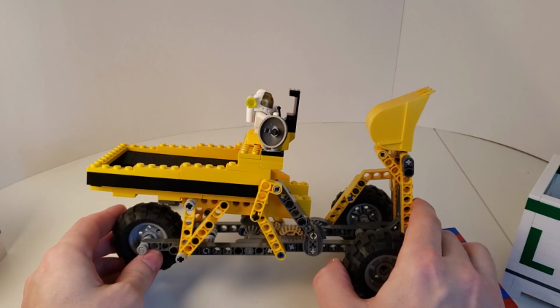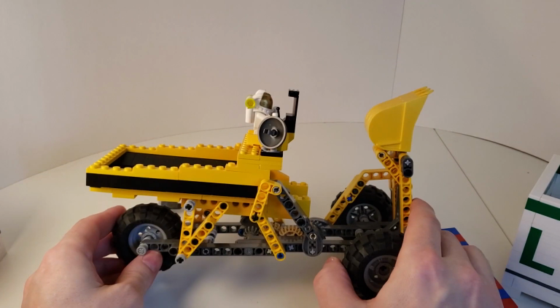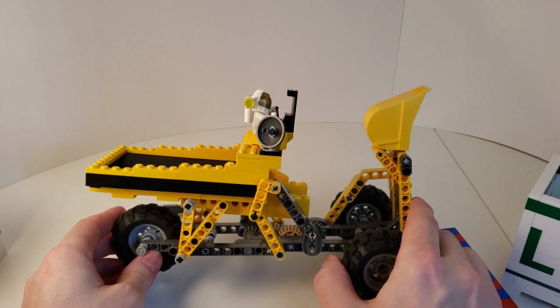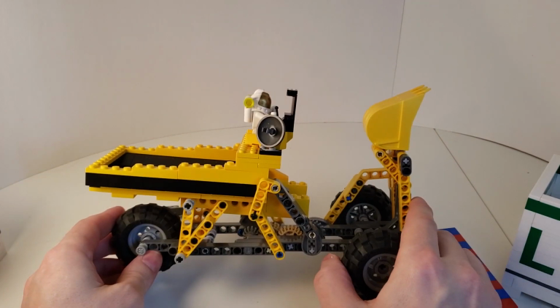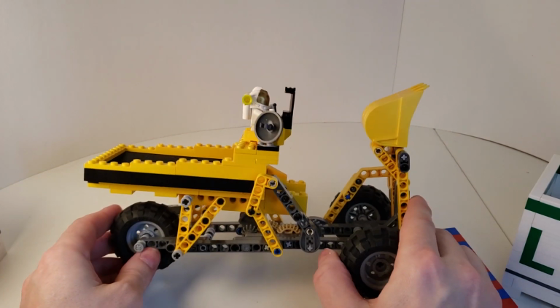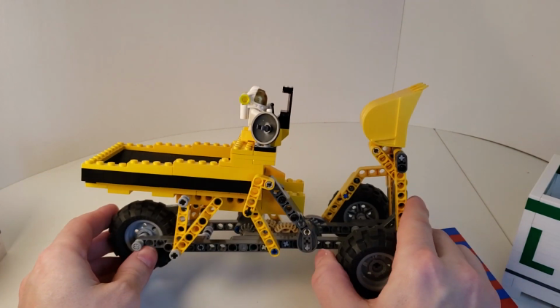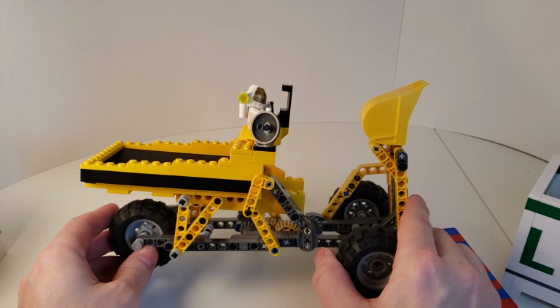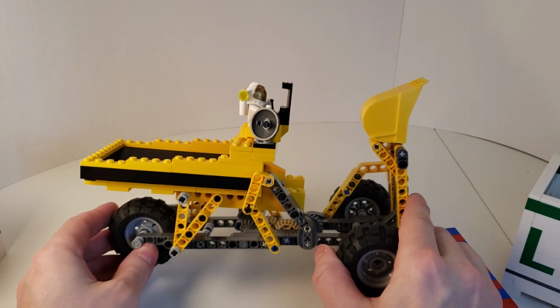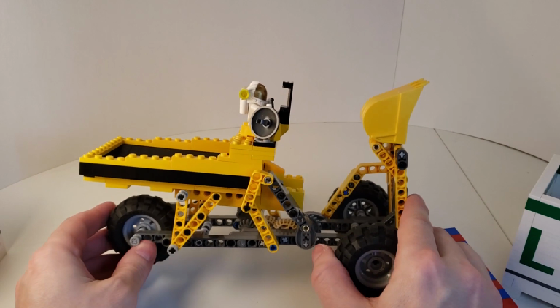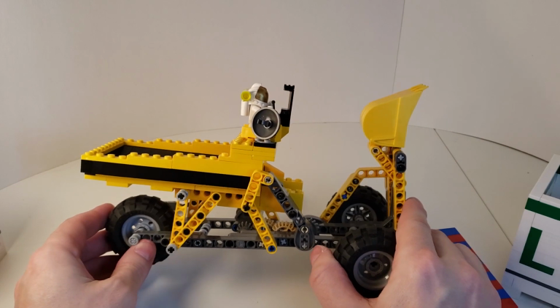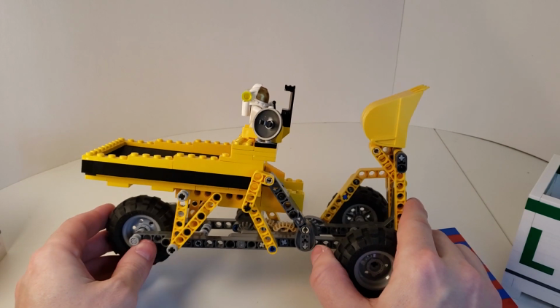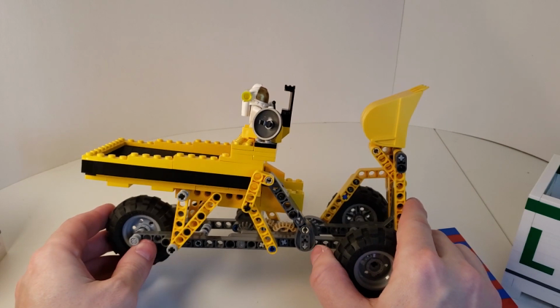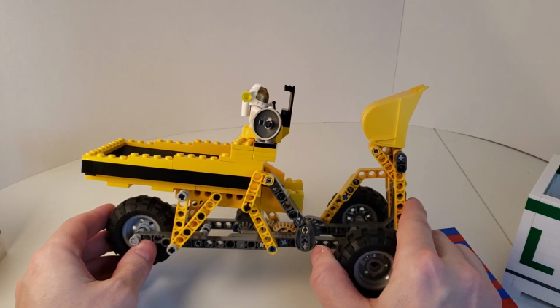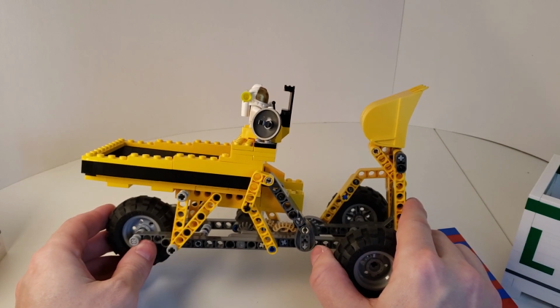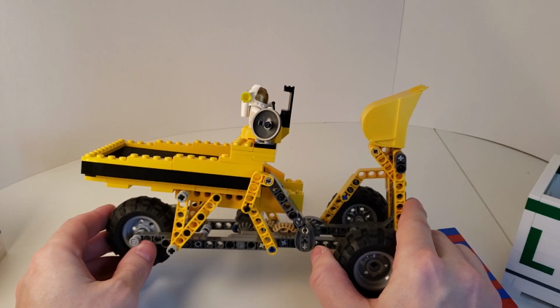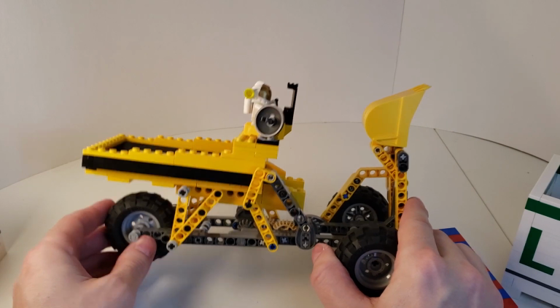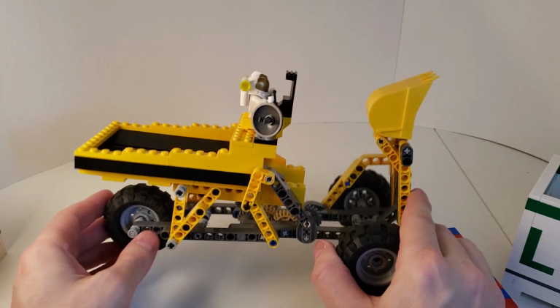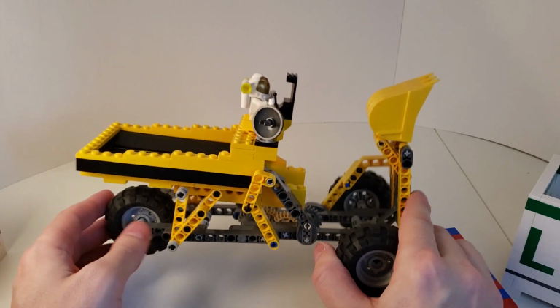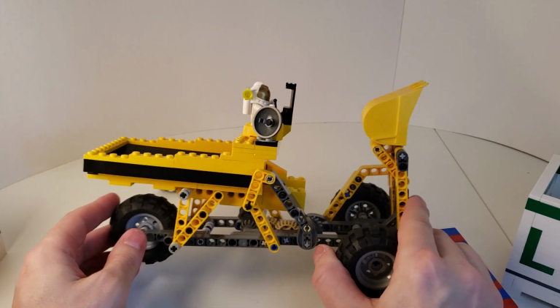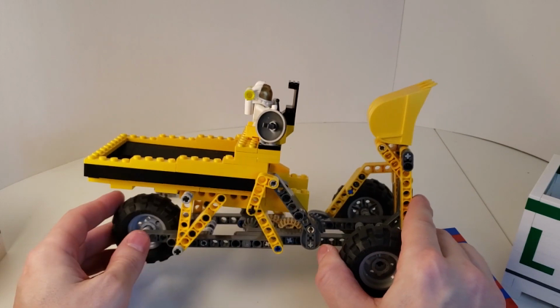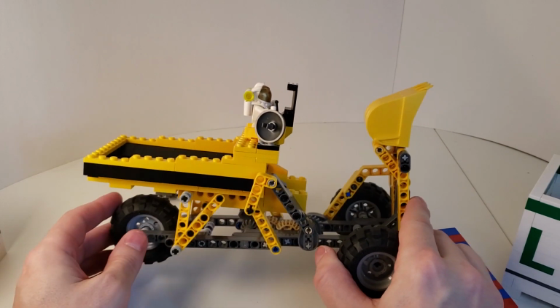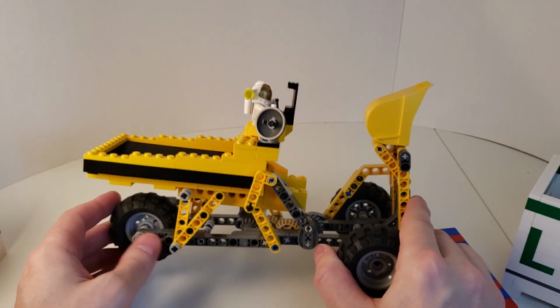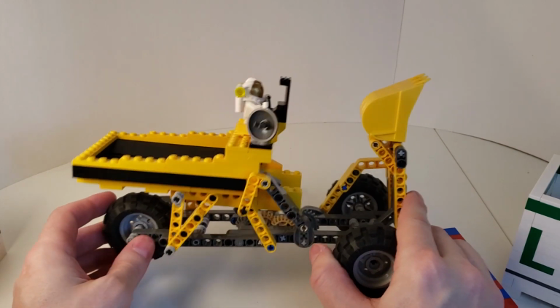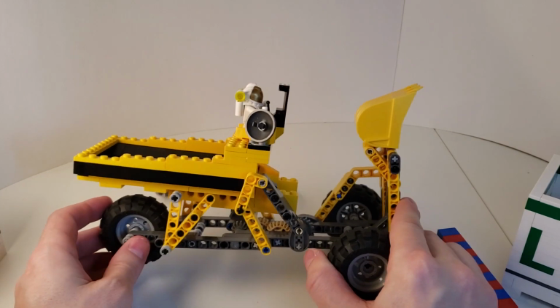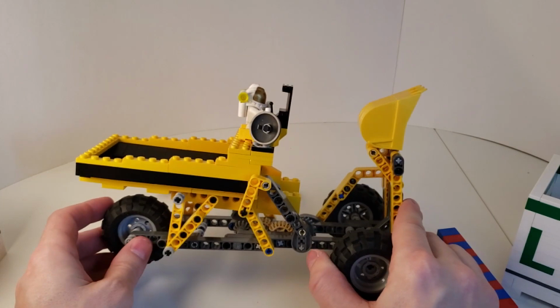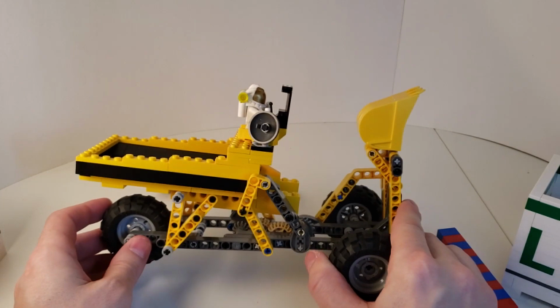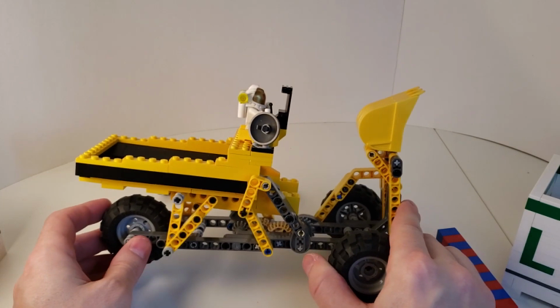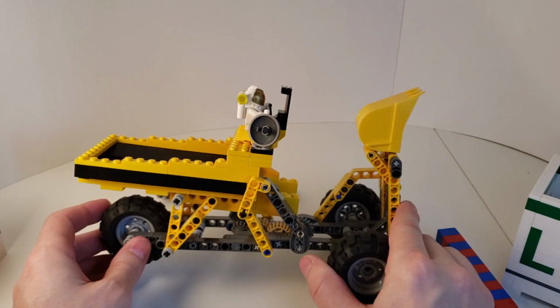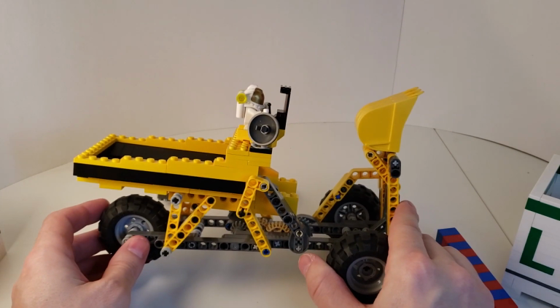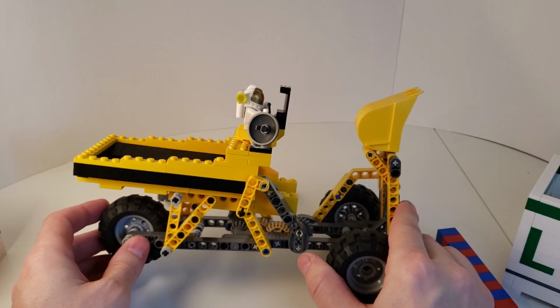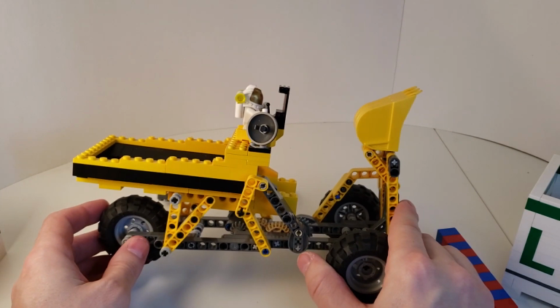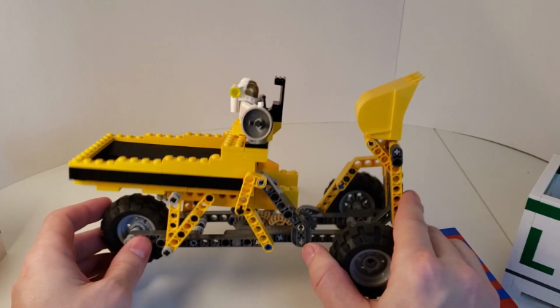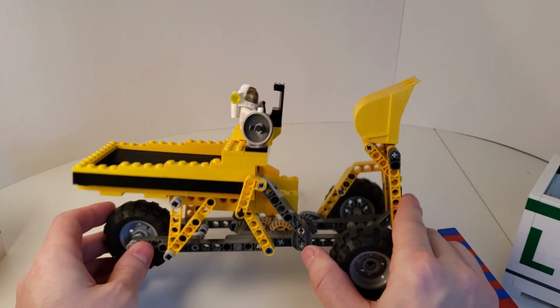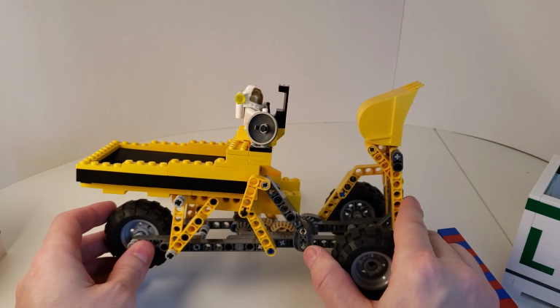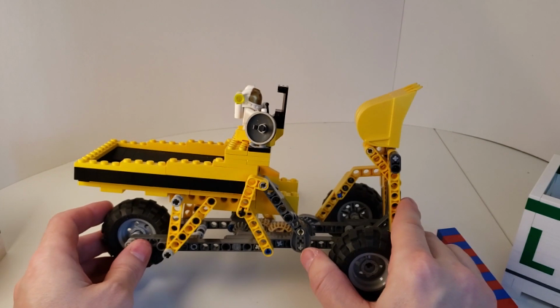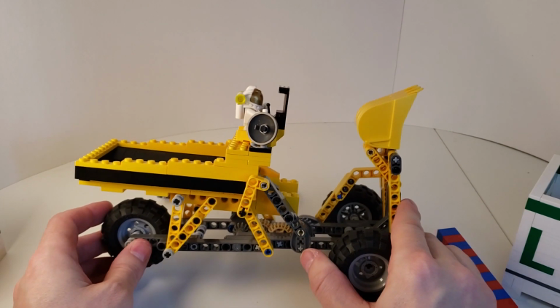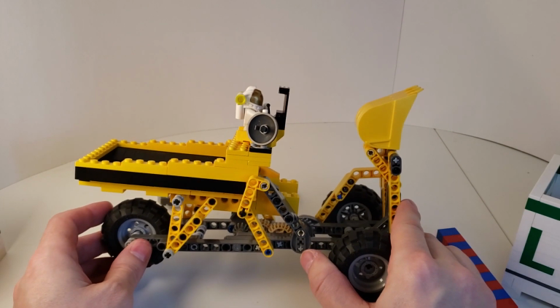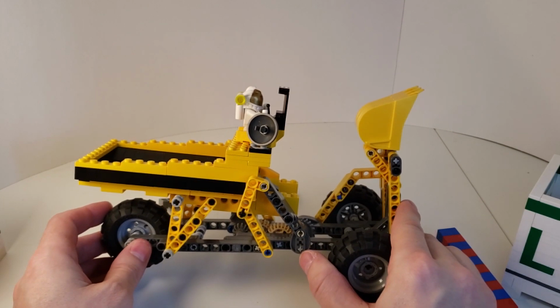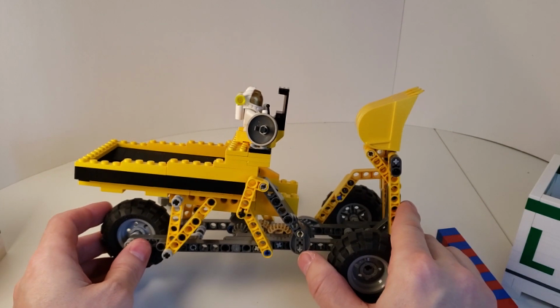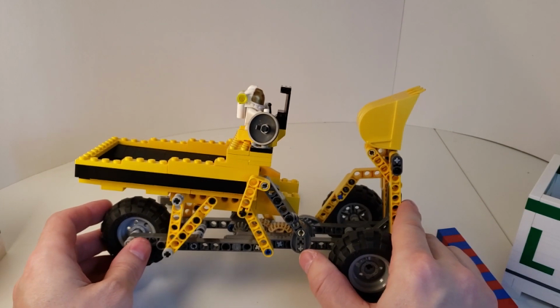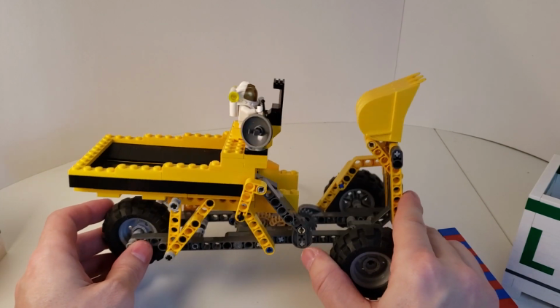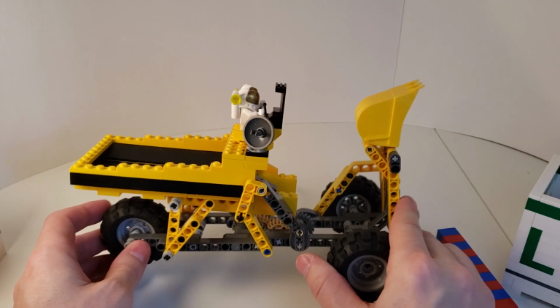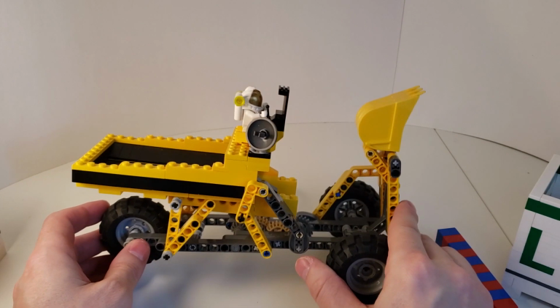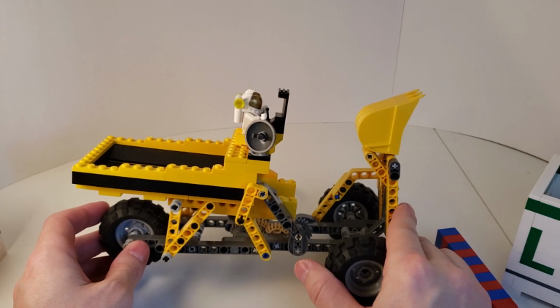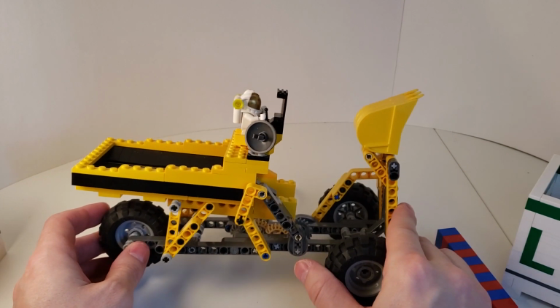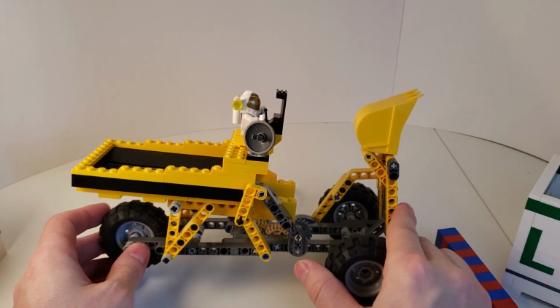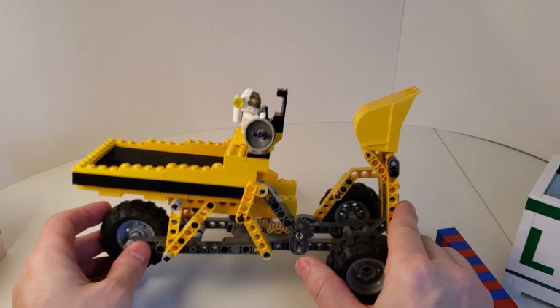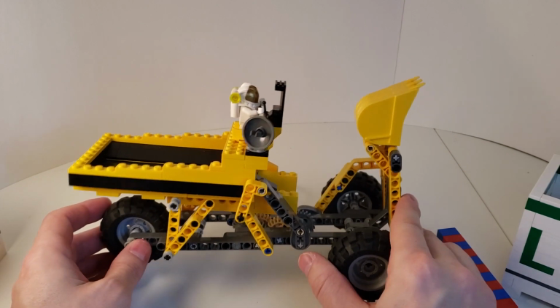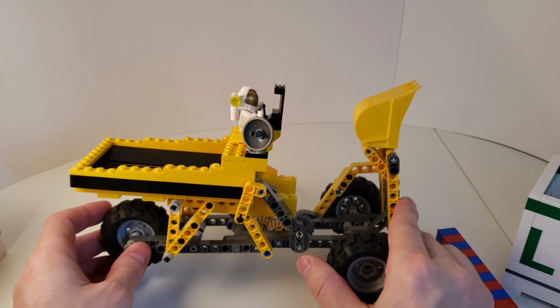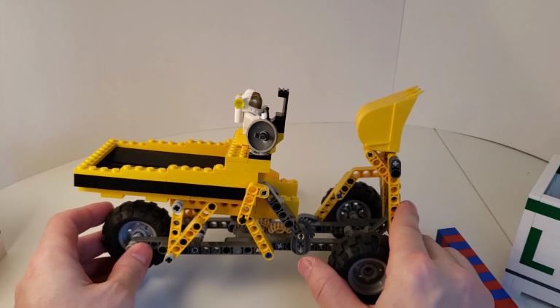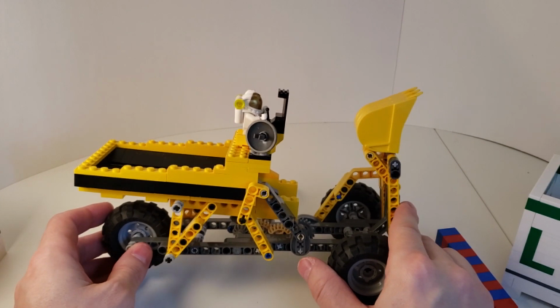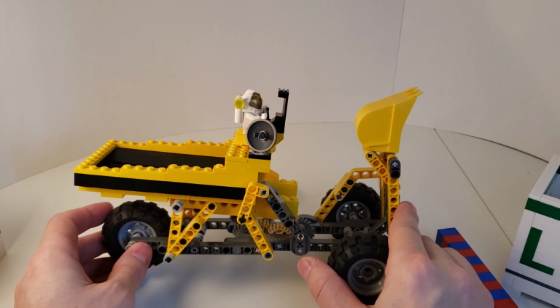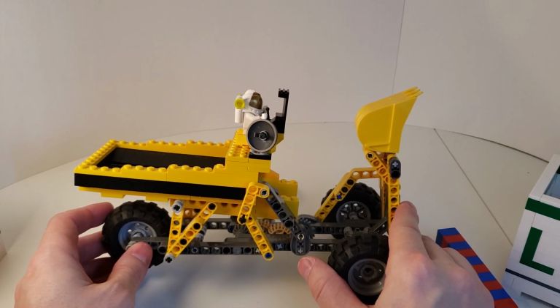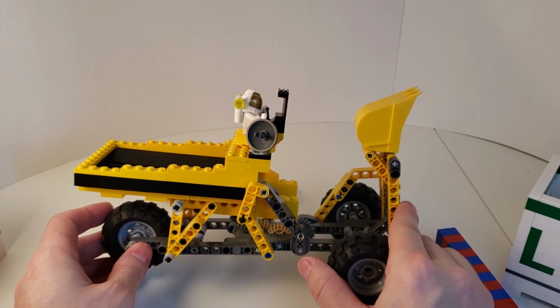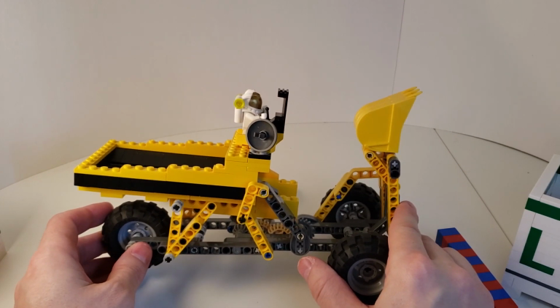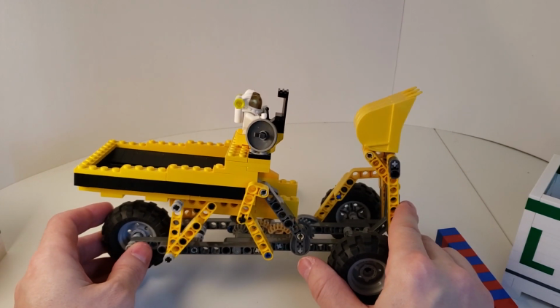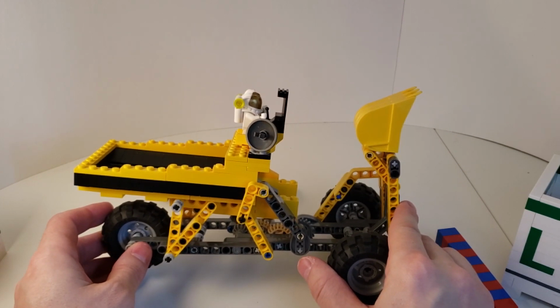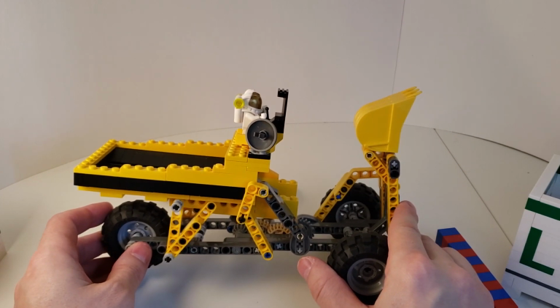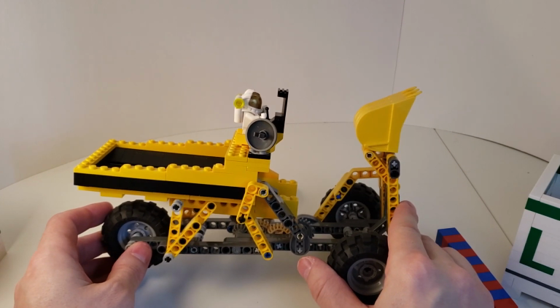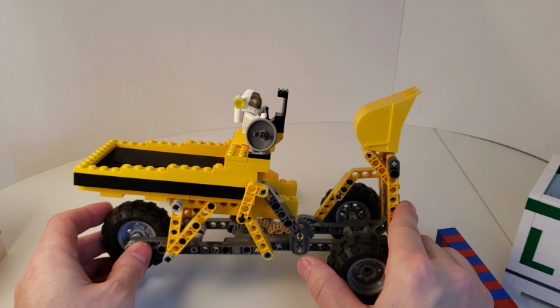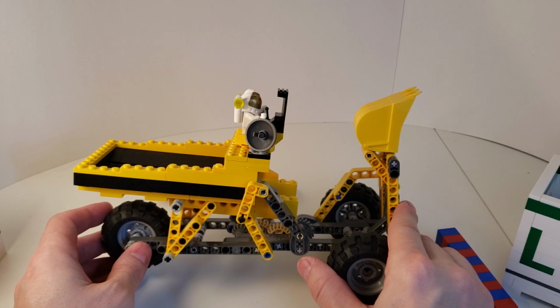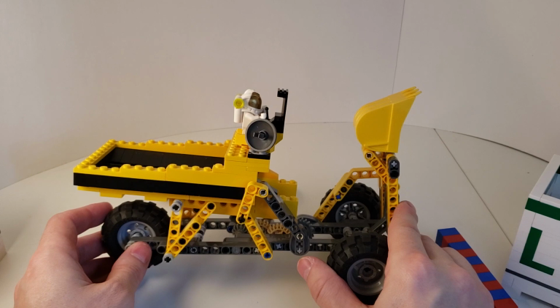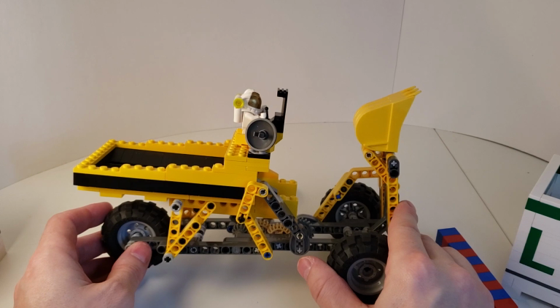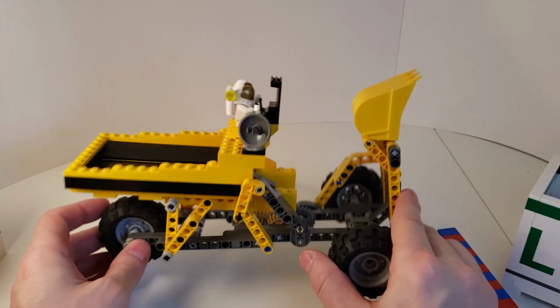So let's have a look at it running for a little bit, and then I'll talk about some of the key aspects of the mechanism.